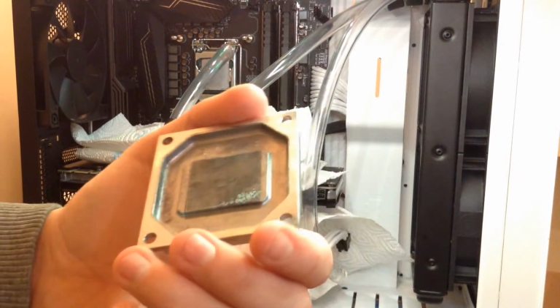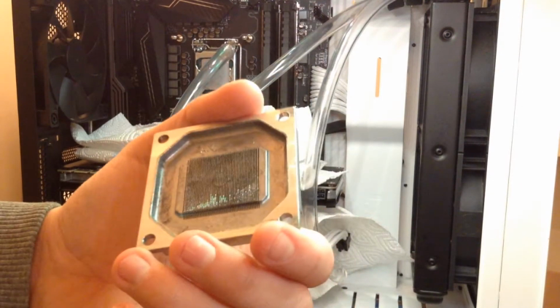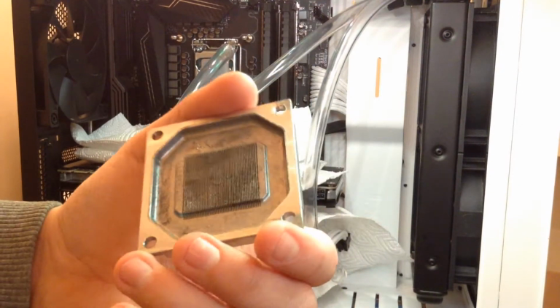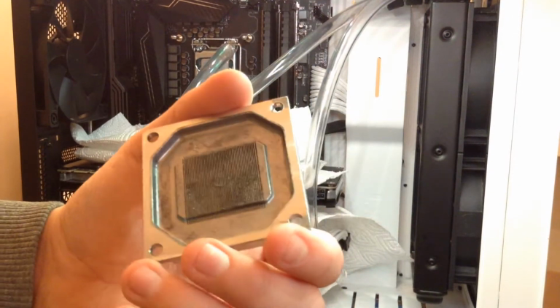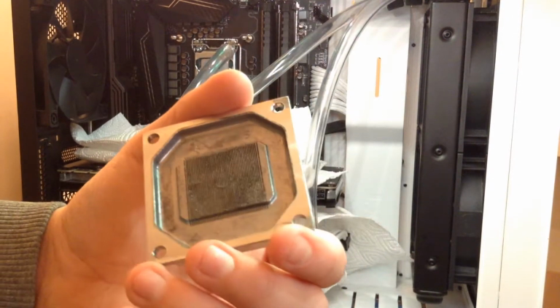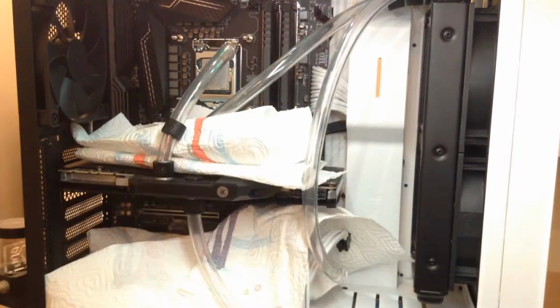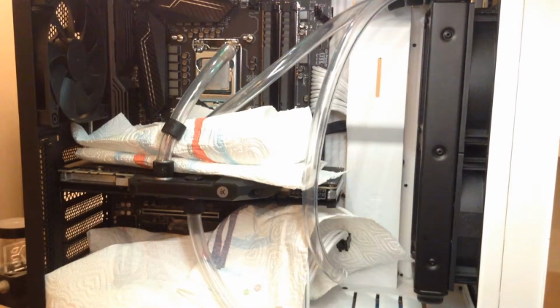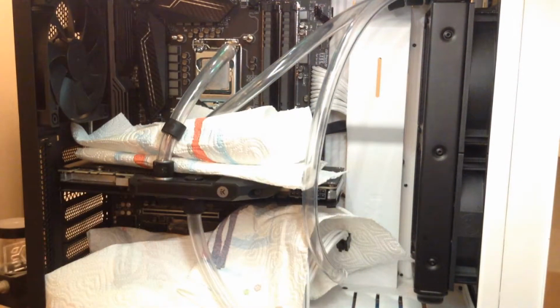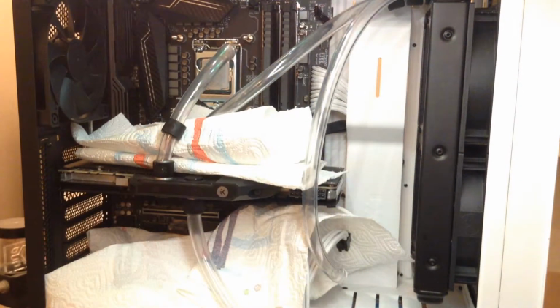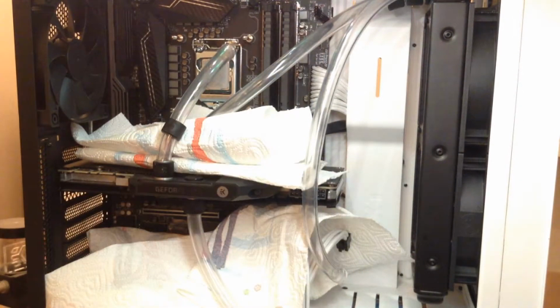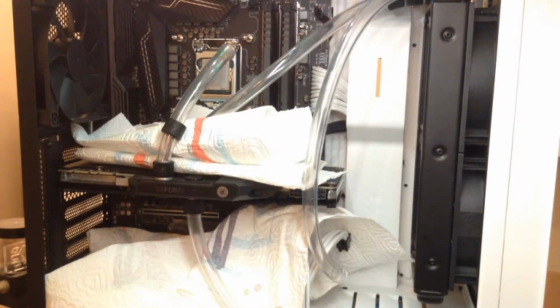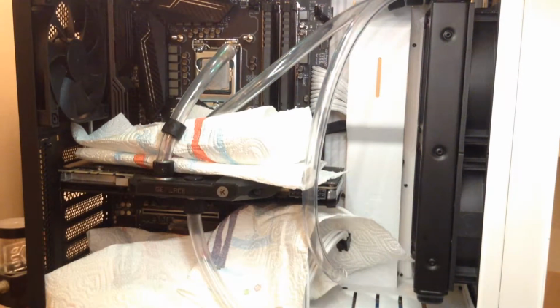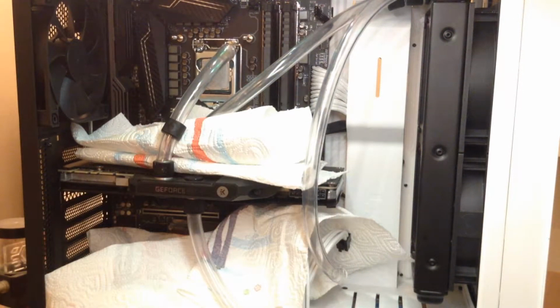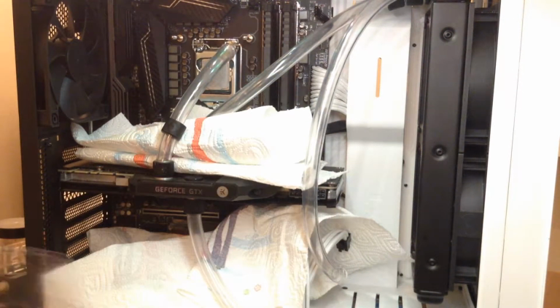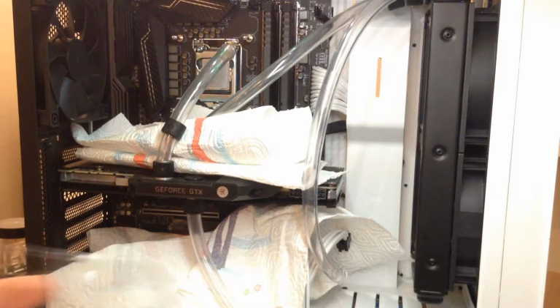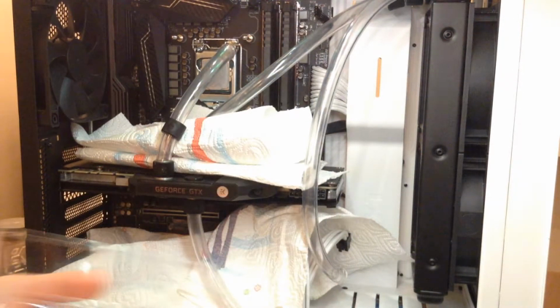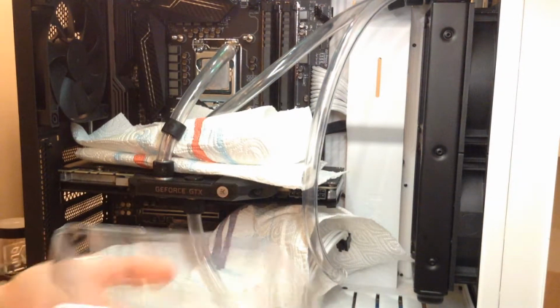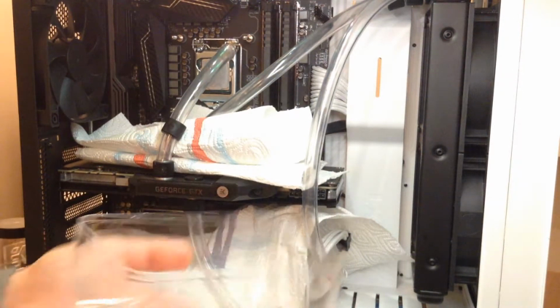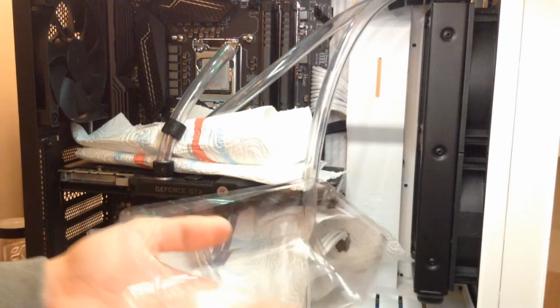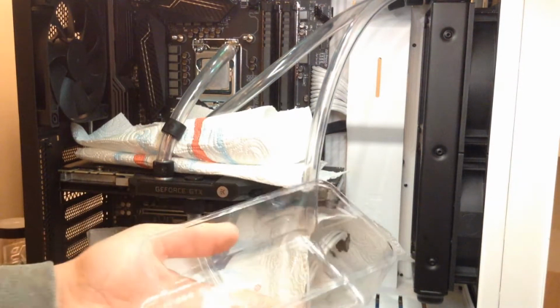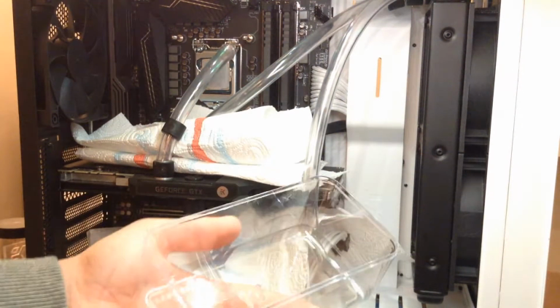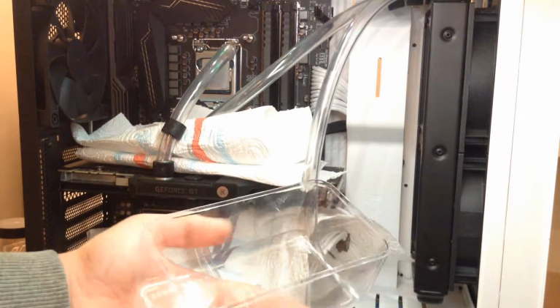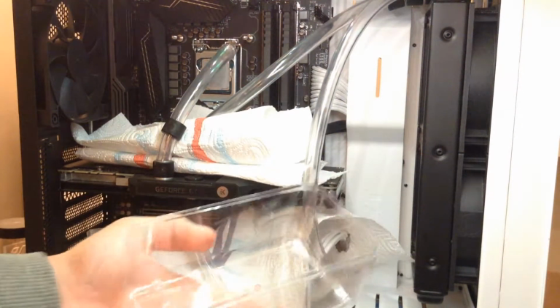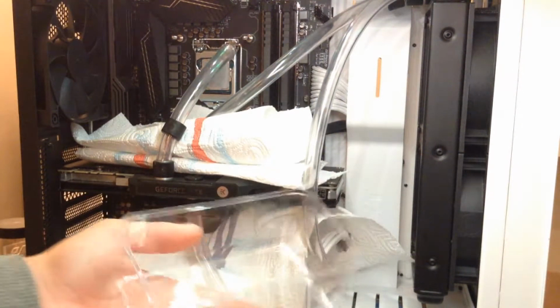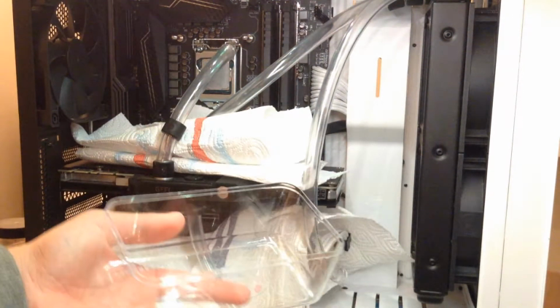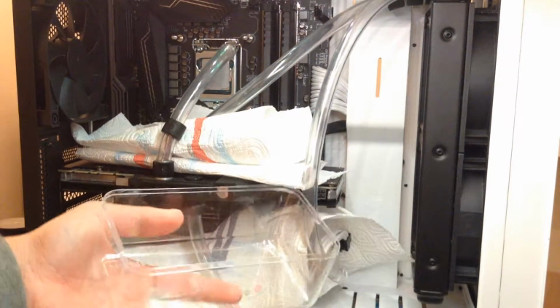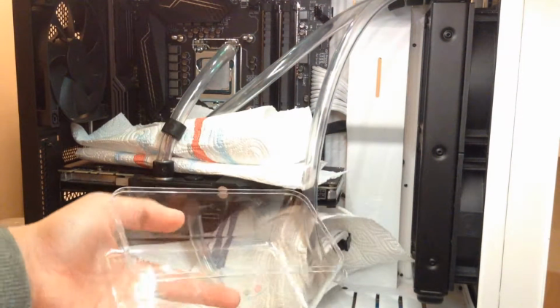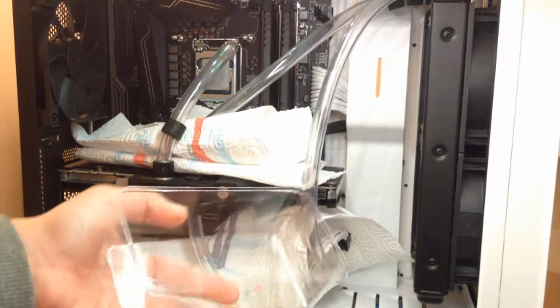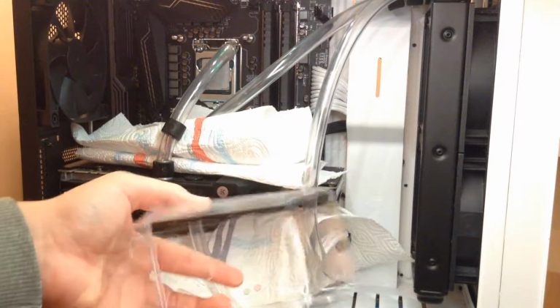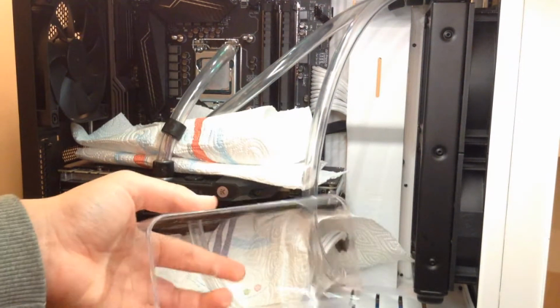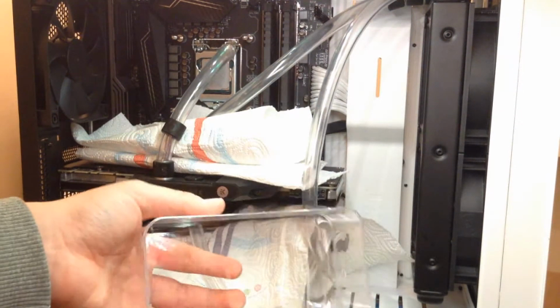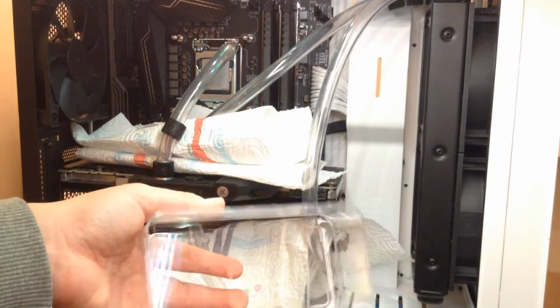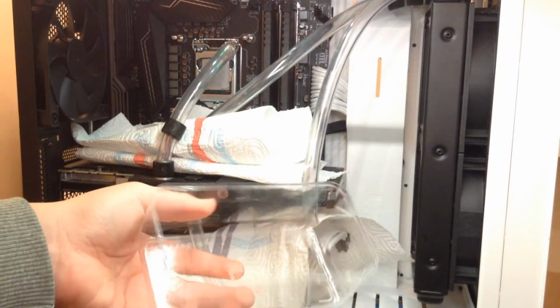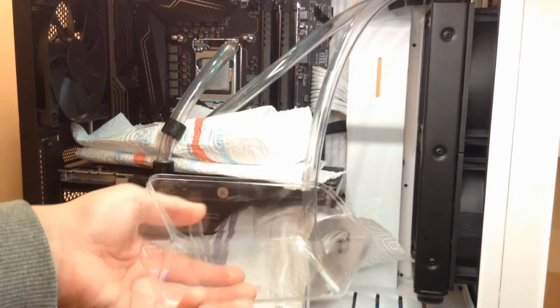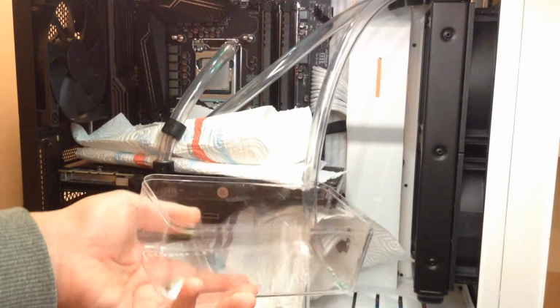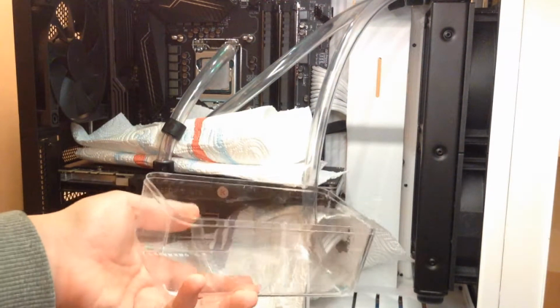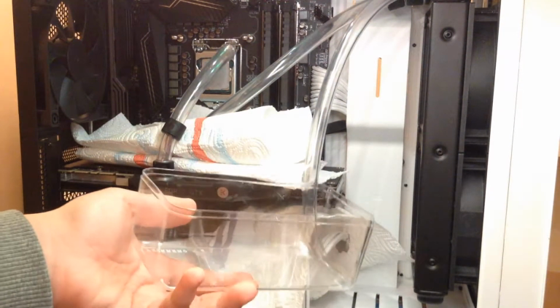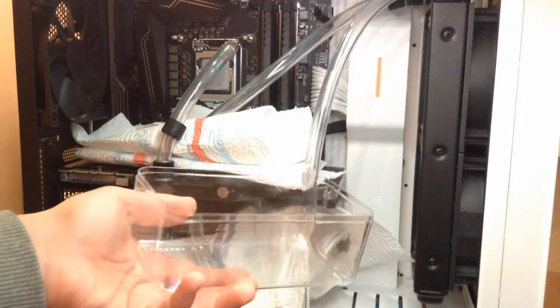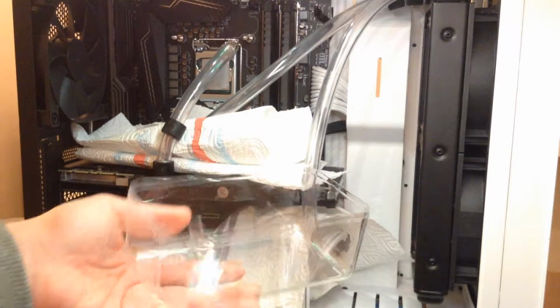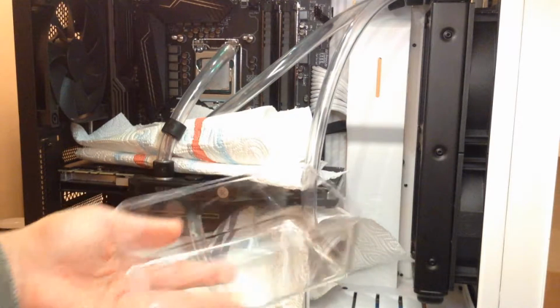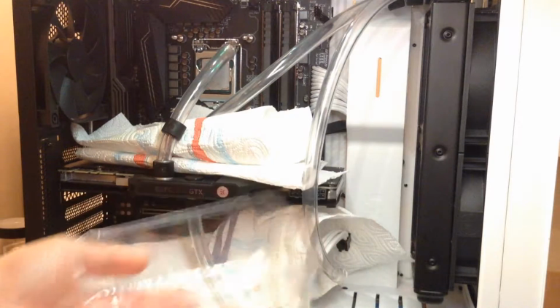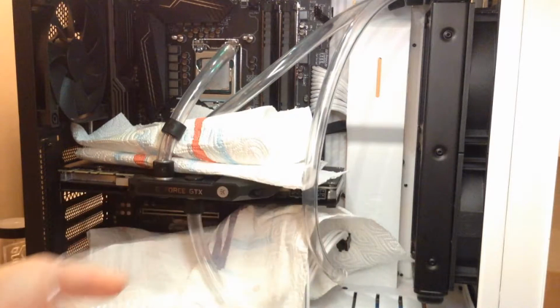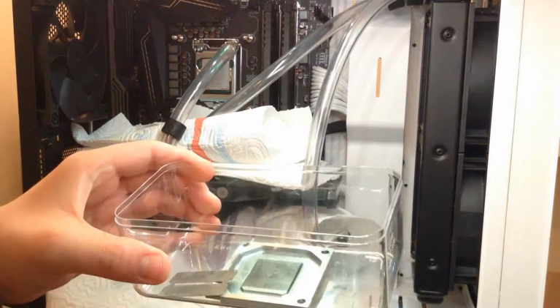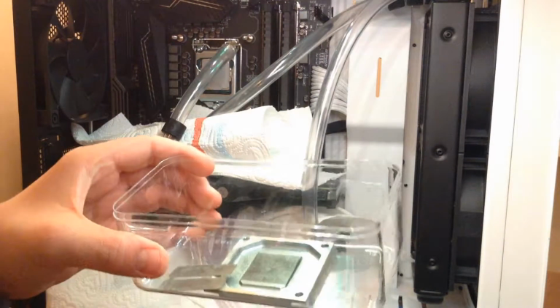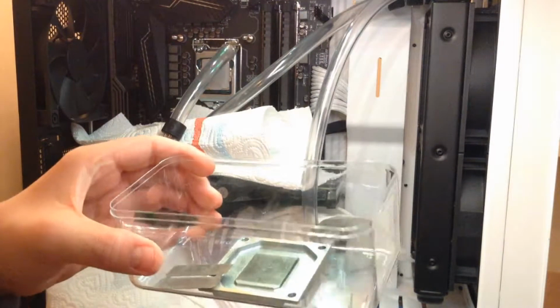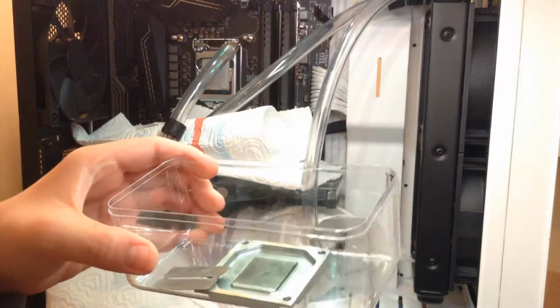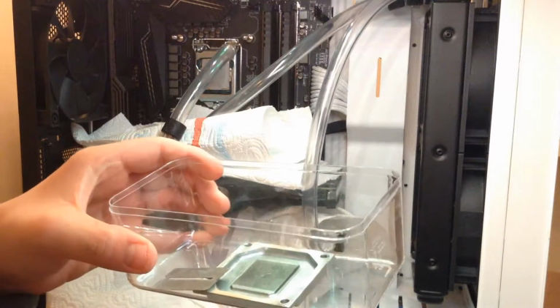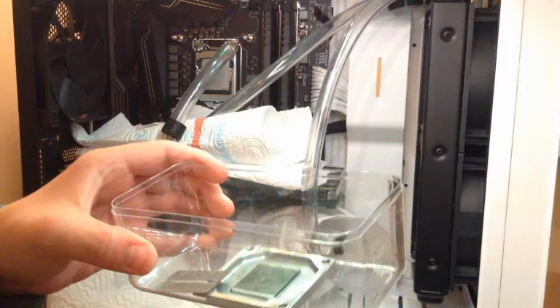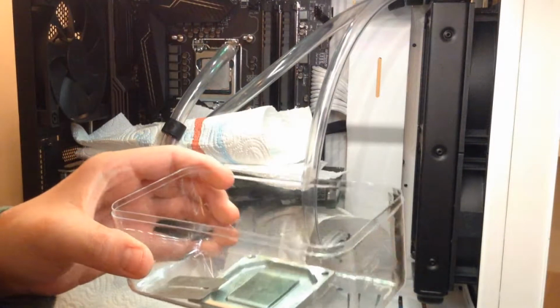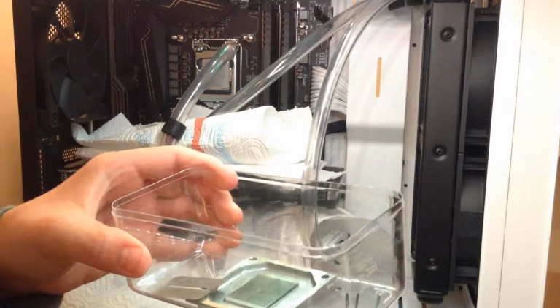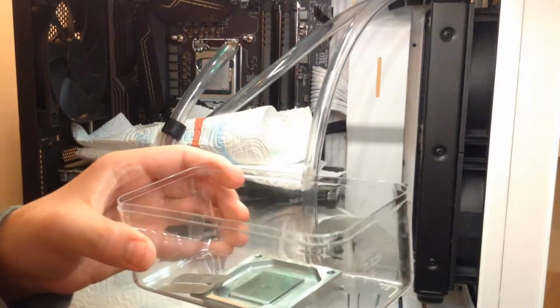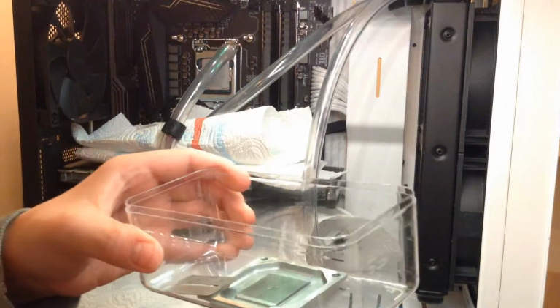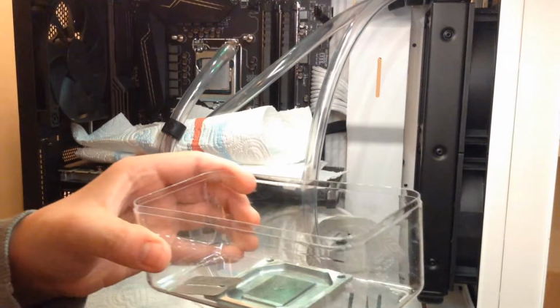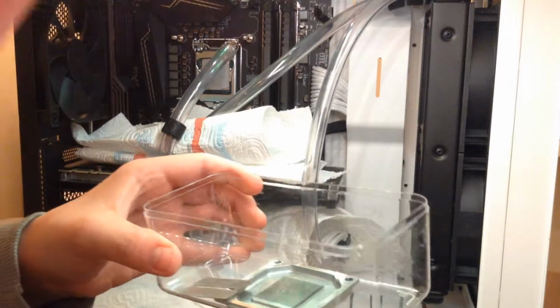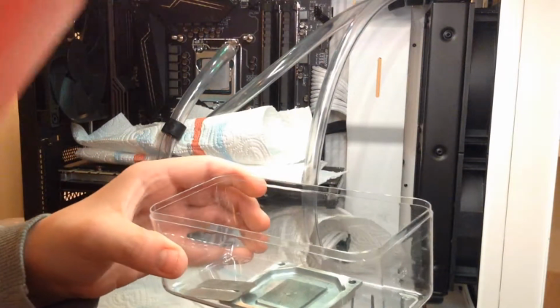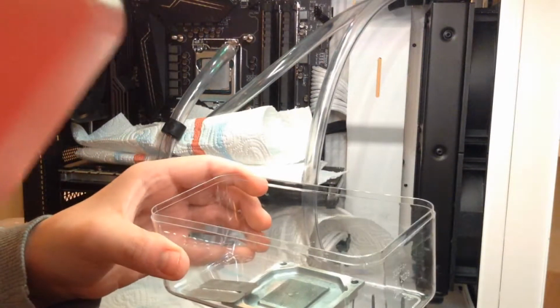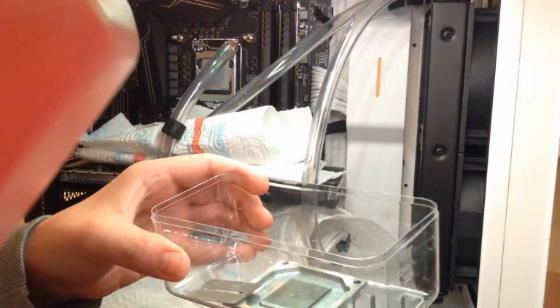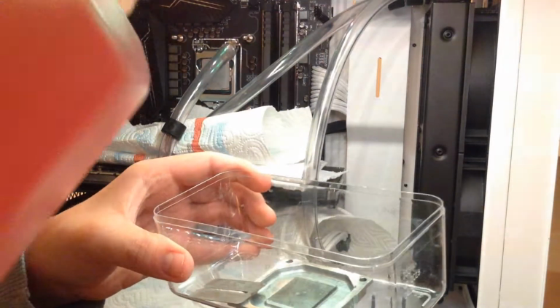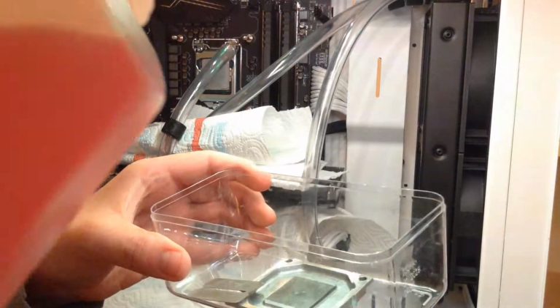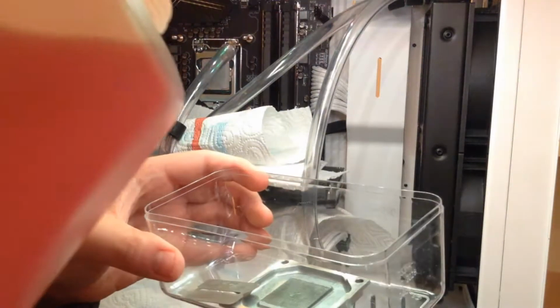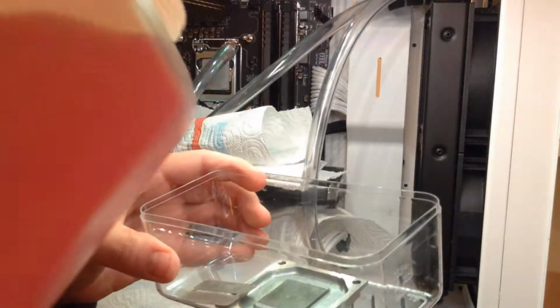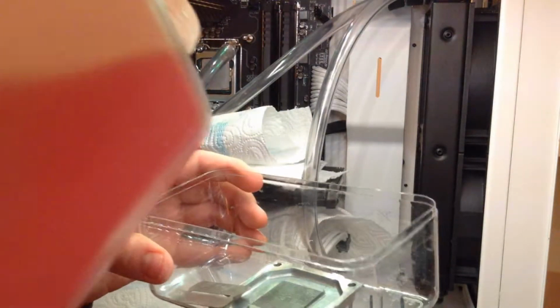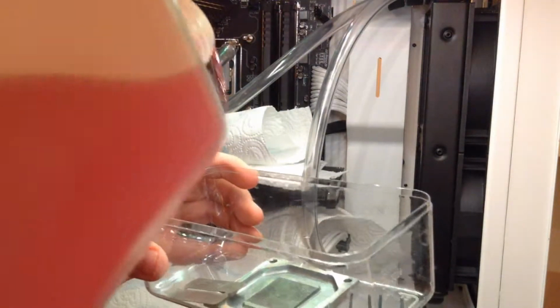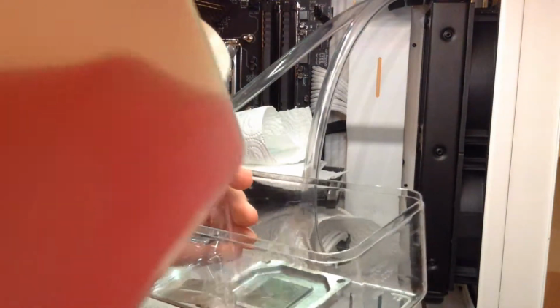Now take a plastic container and put the dirty block parts in, and submerge them in alcohol for 15 to 20 minutes.